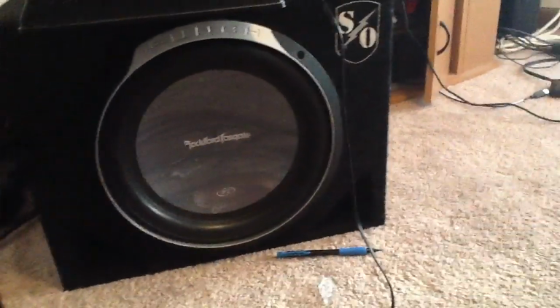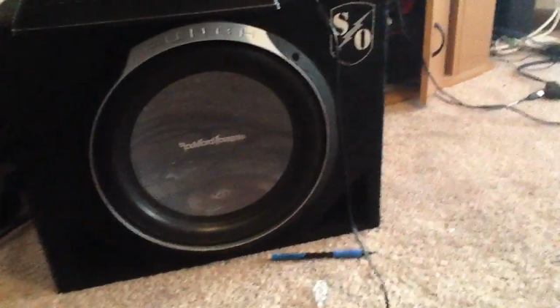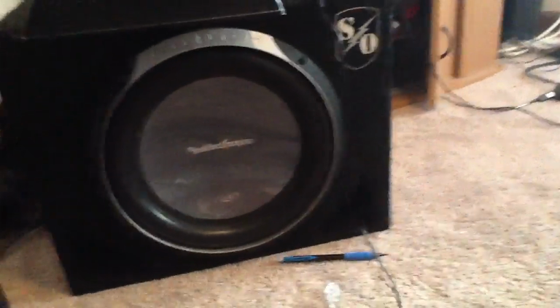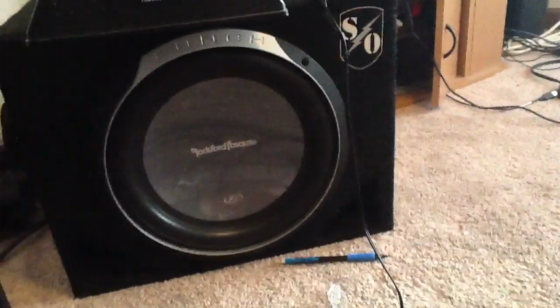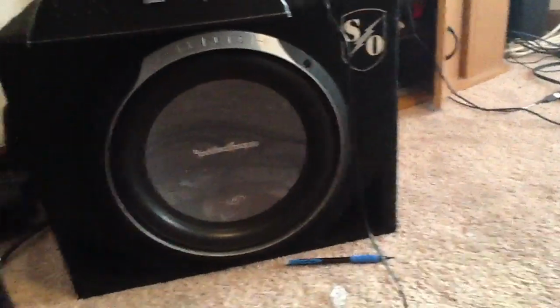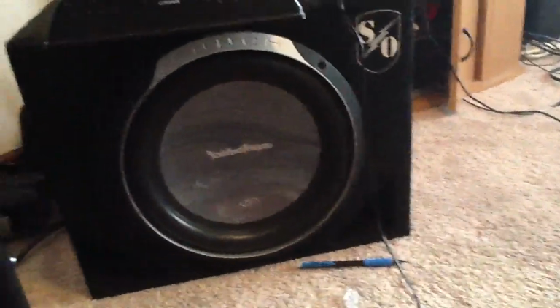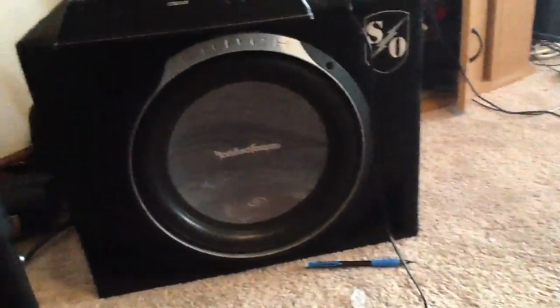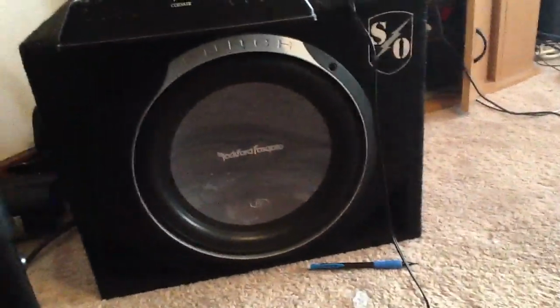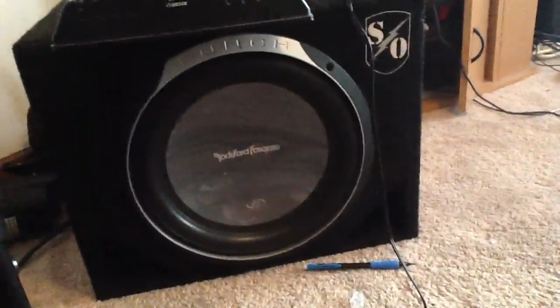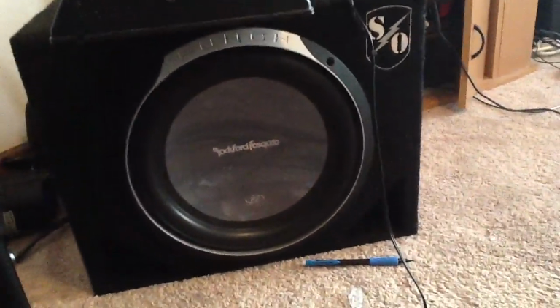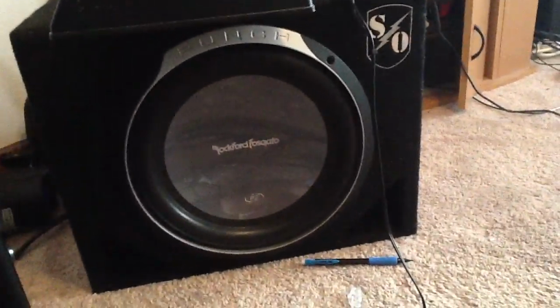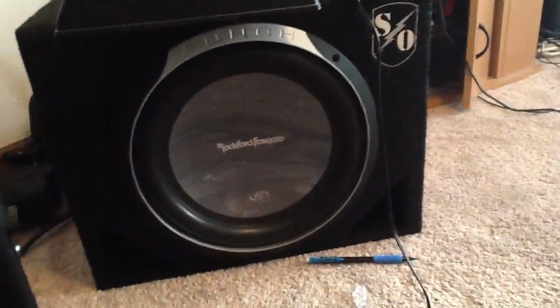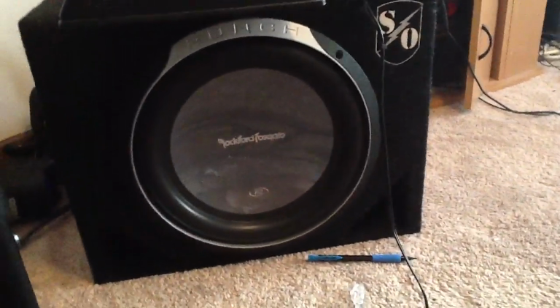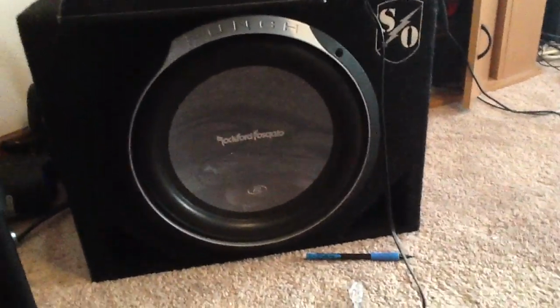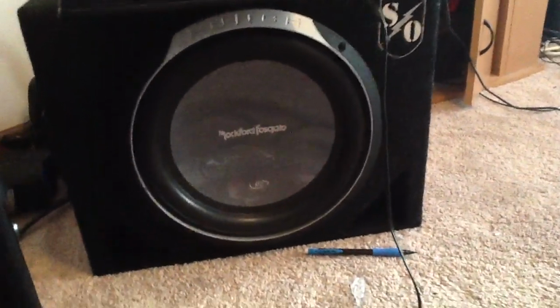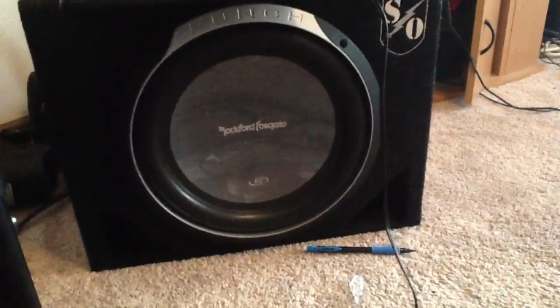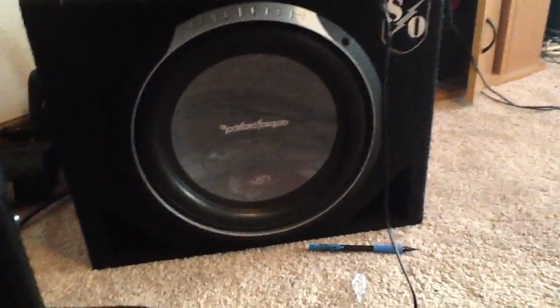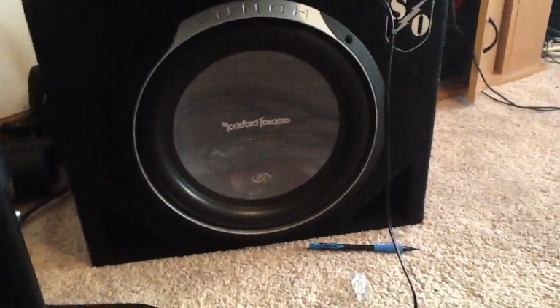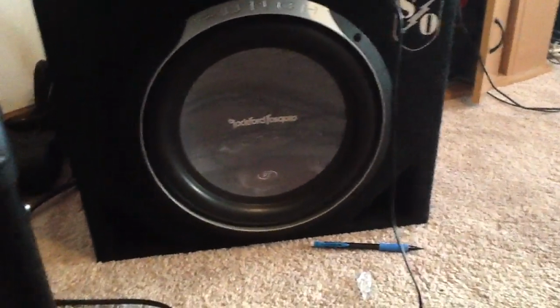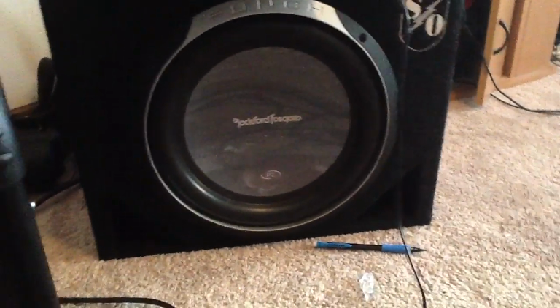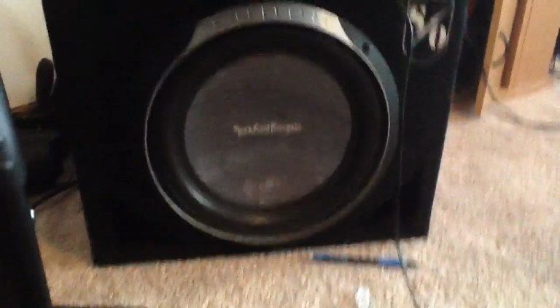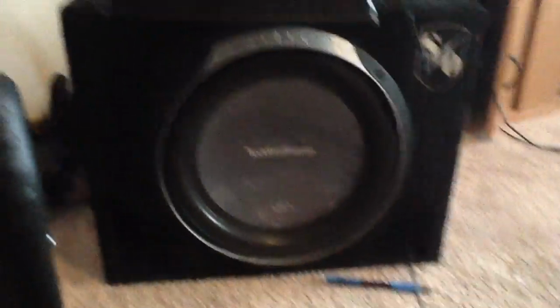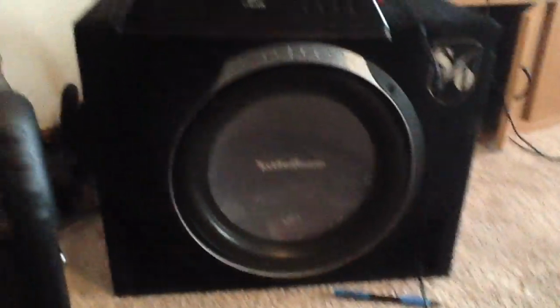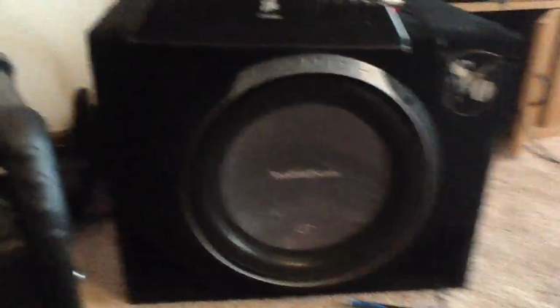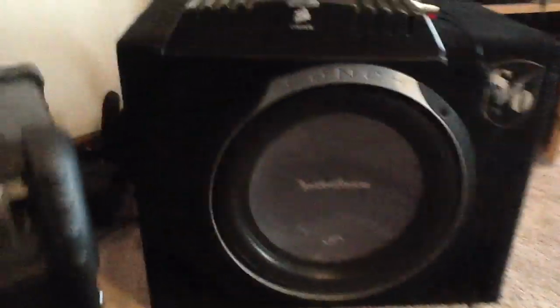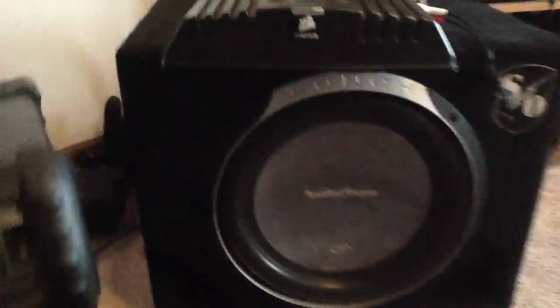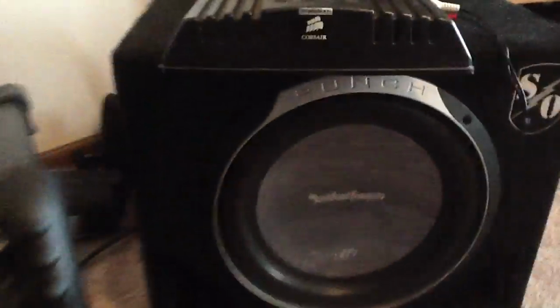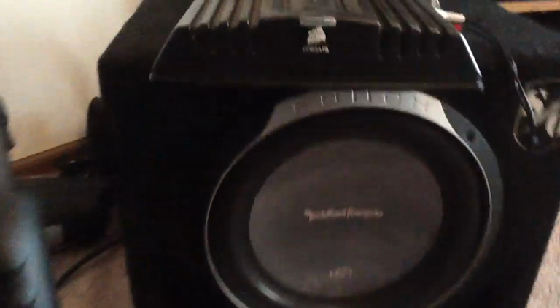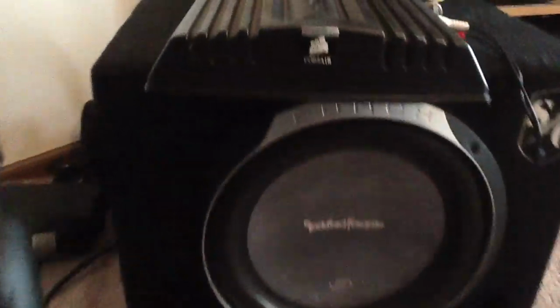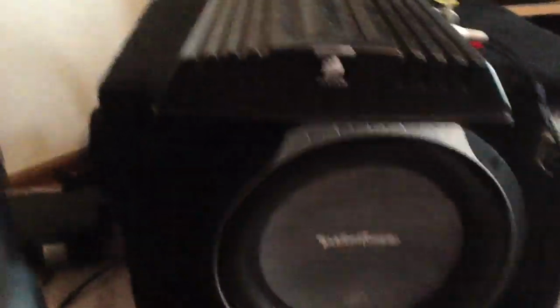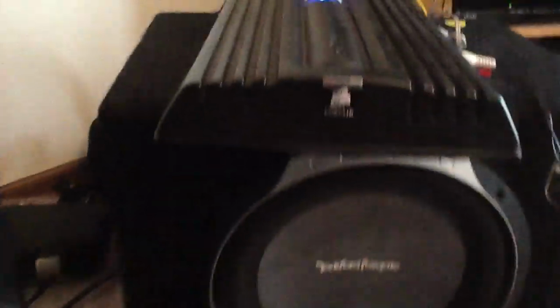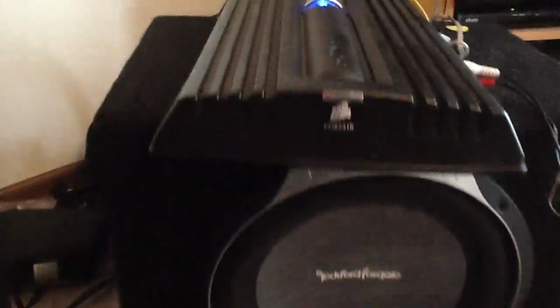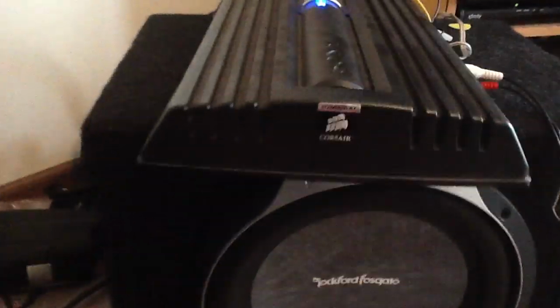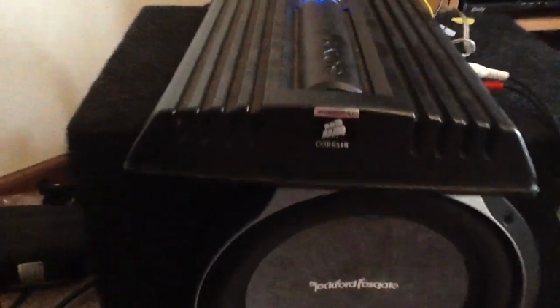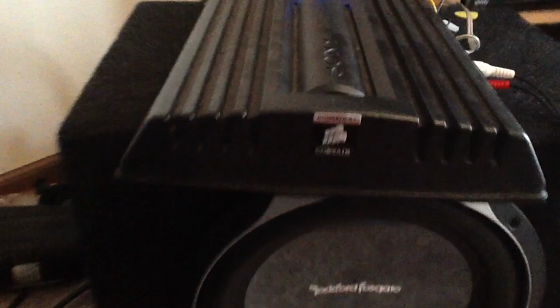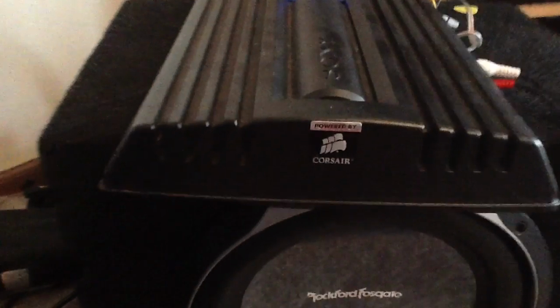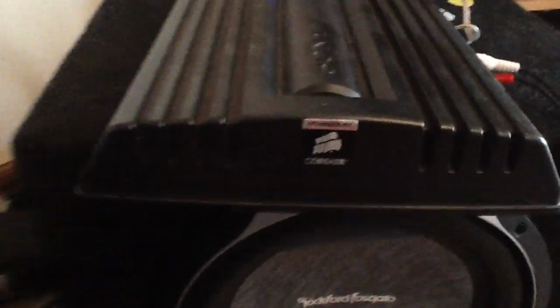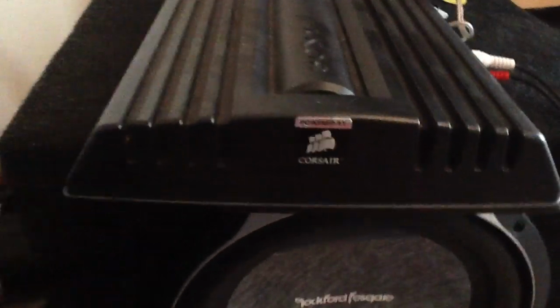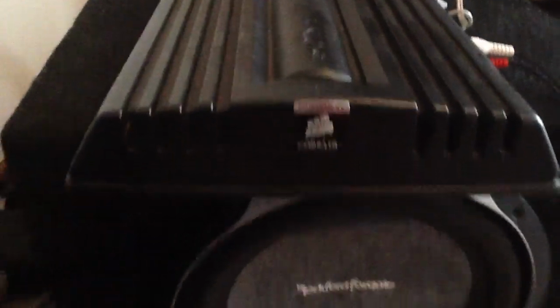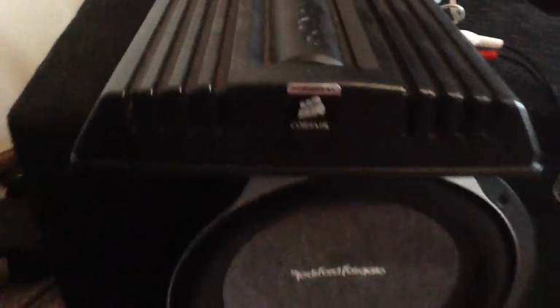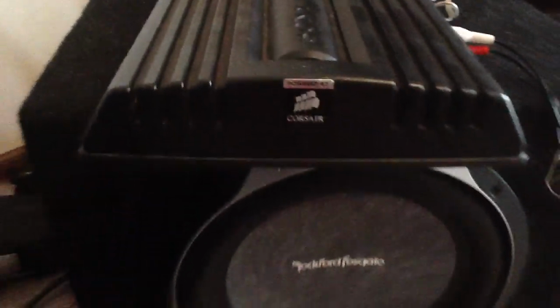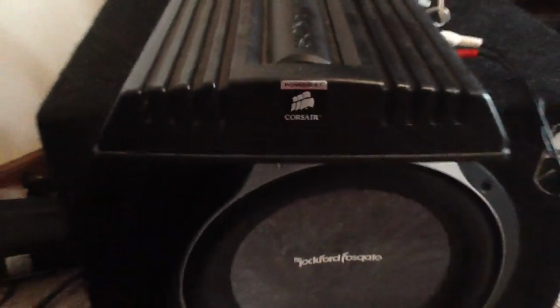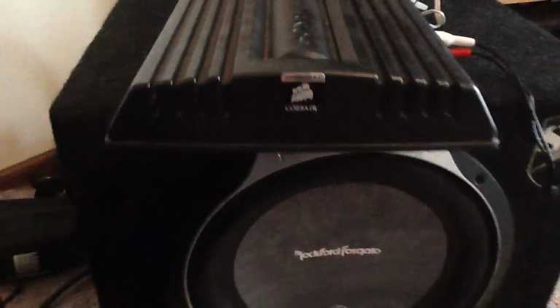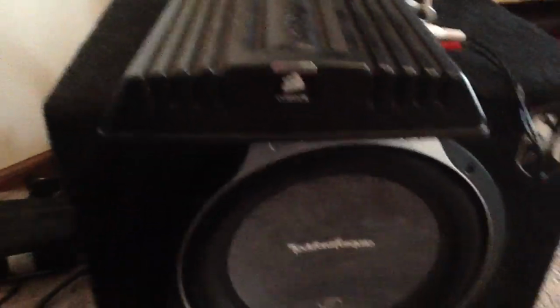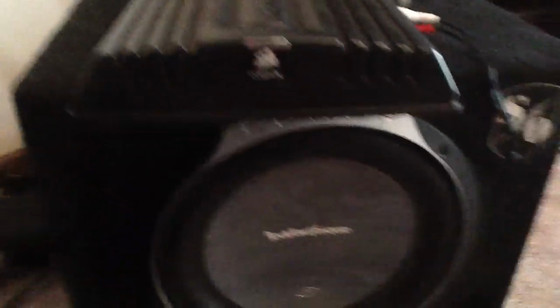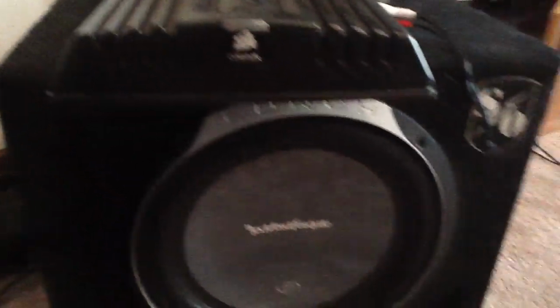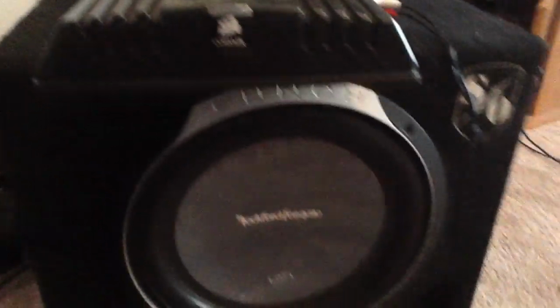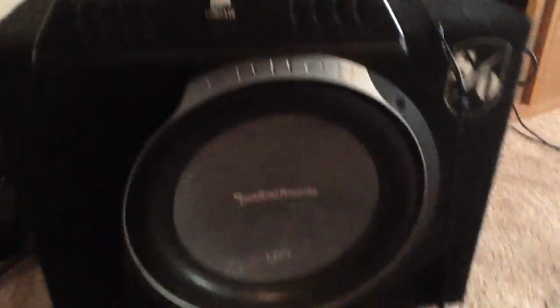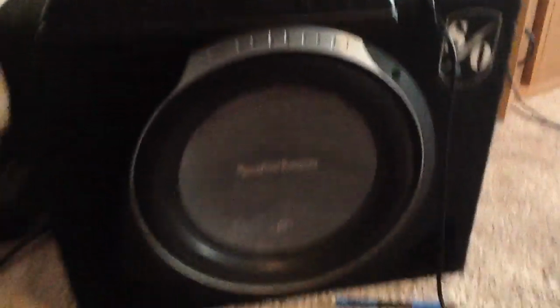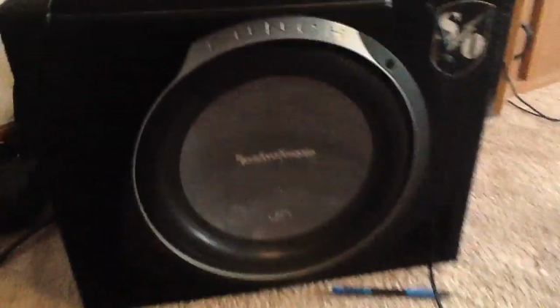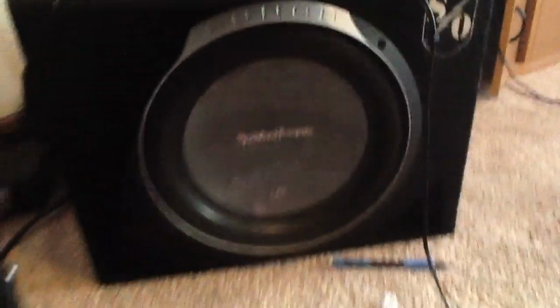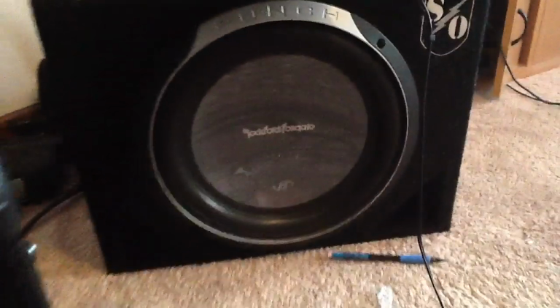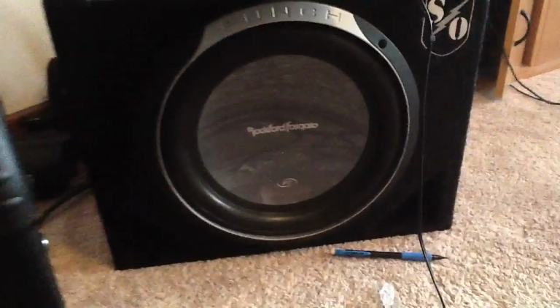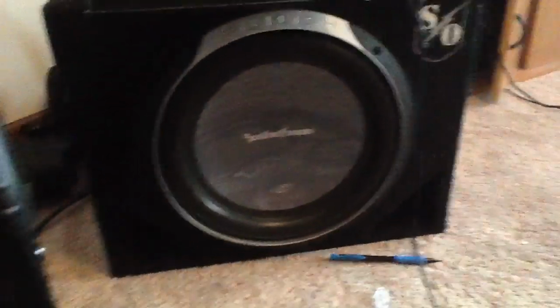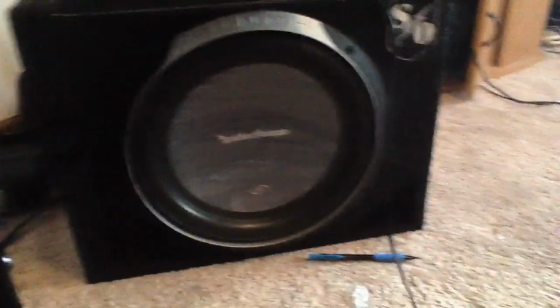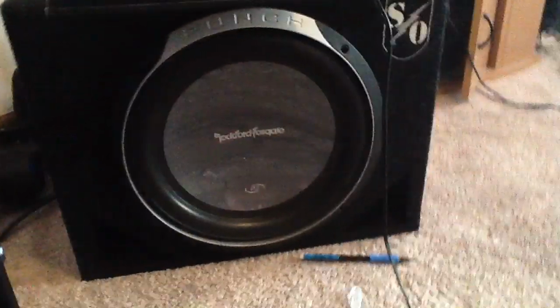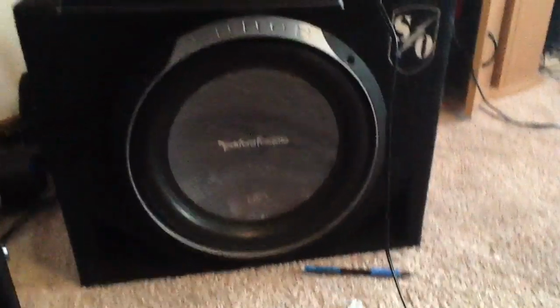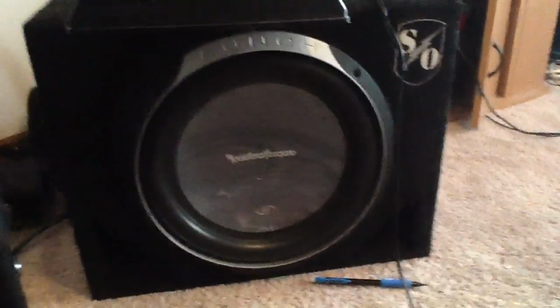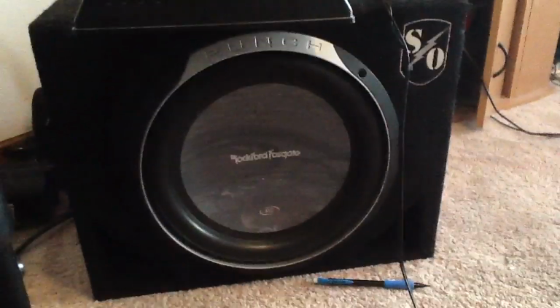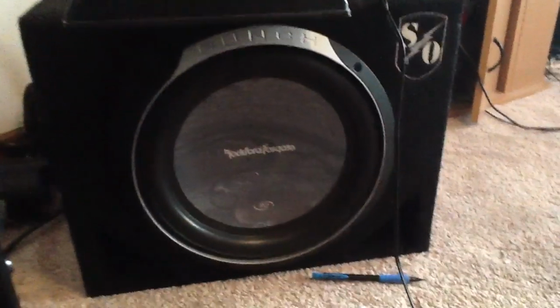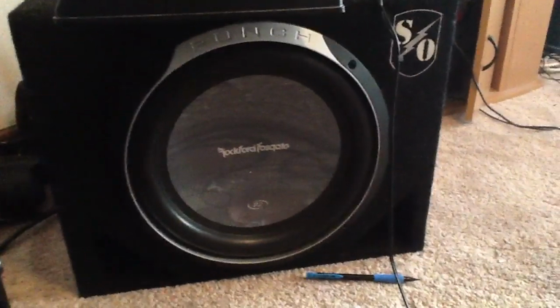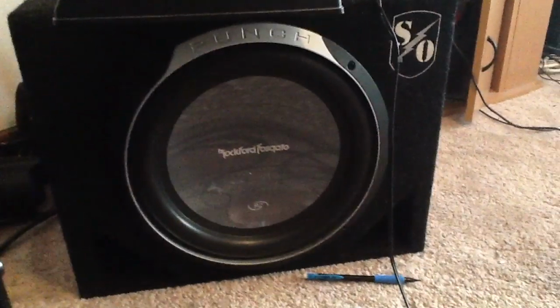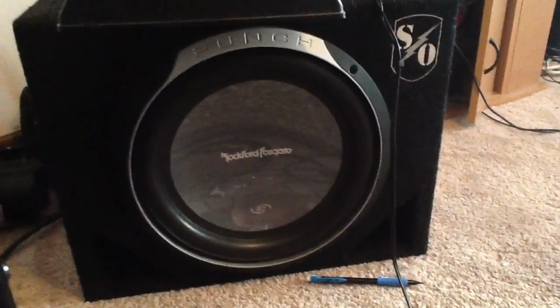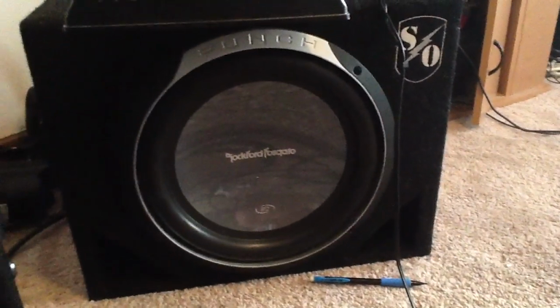I have a Rockford P2 and the amplifier is an 800-watt, even though I can only put out 500 at max, but whatever.